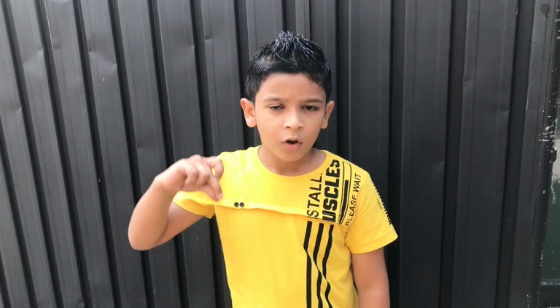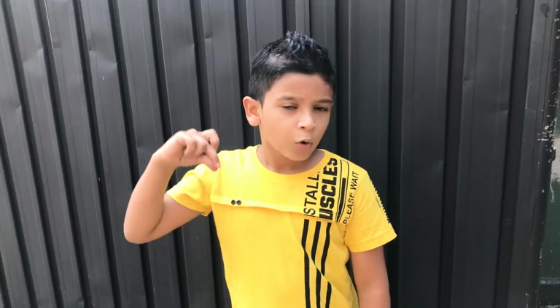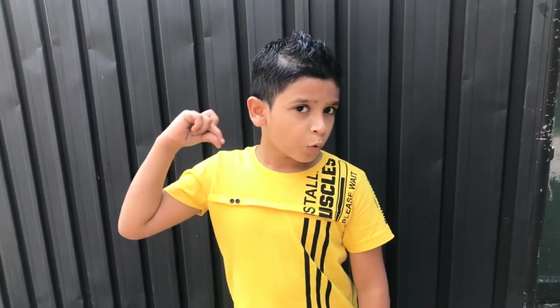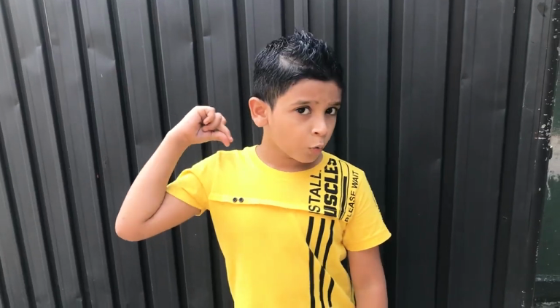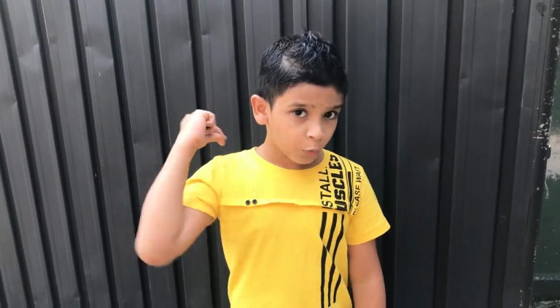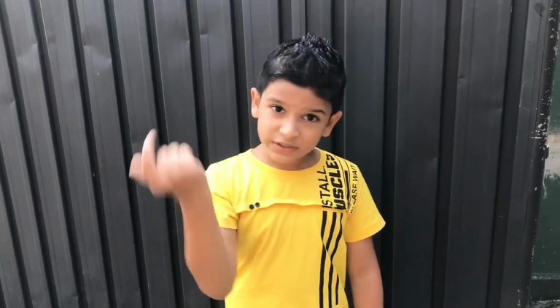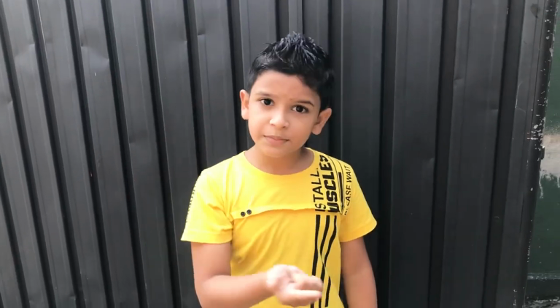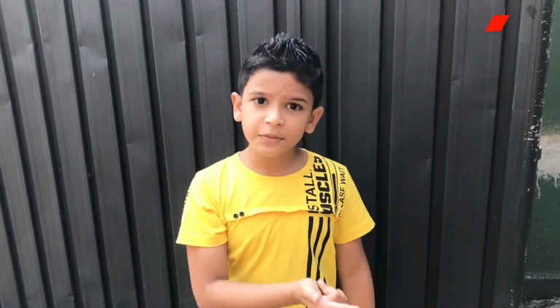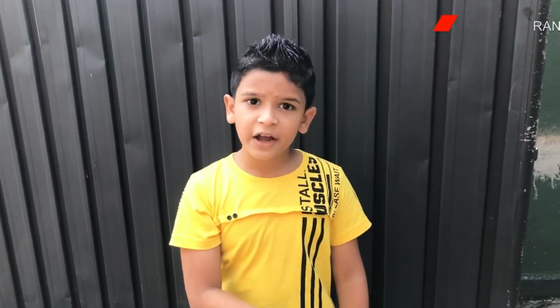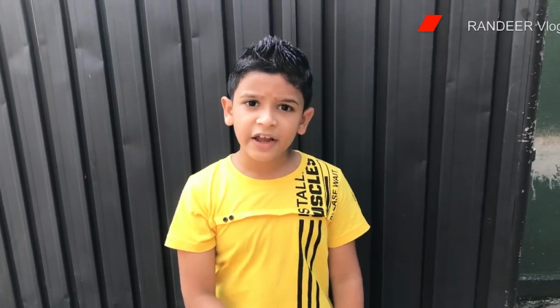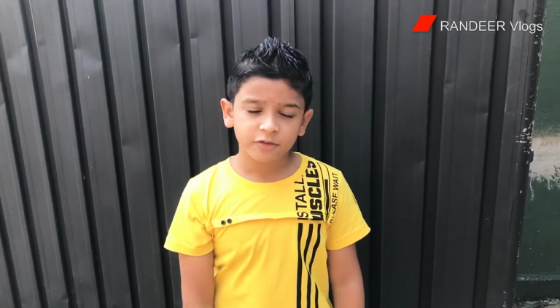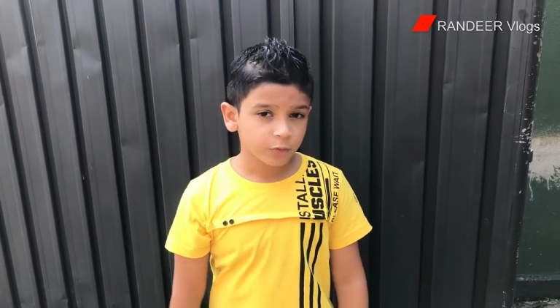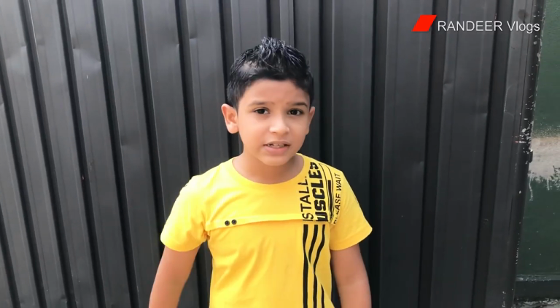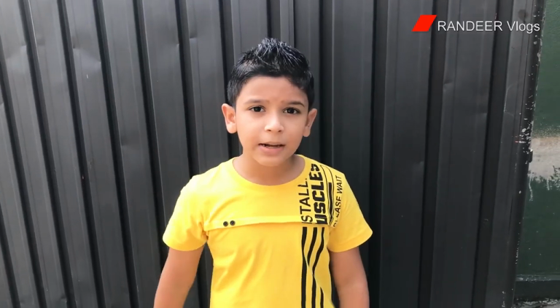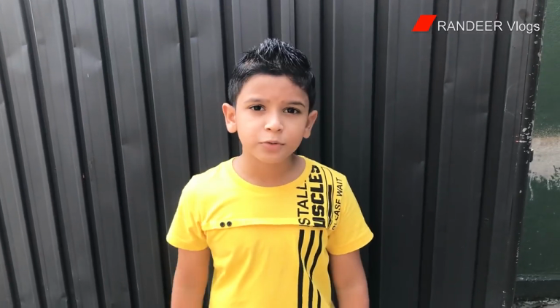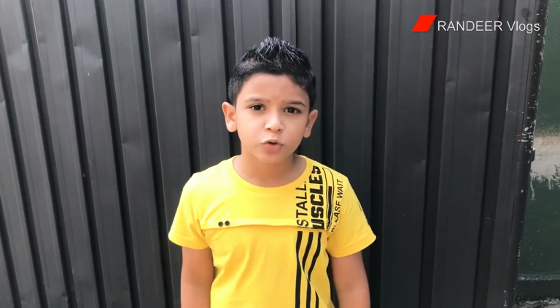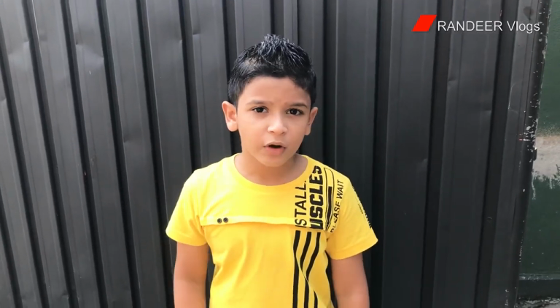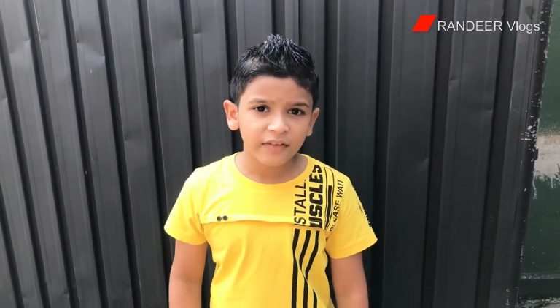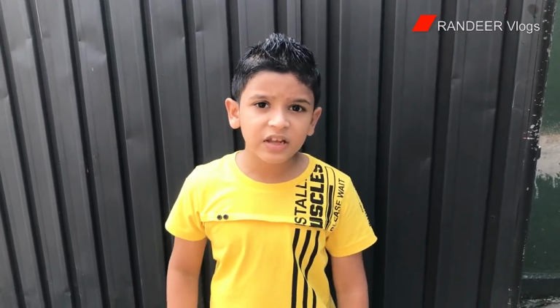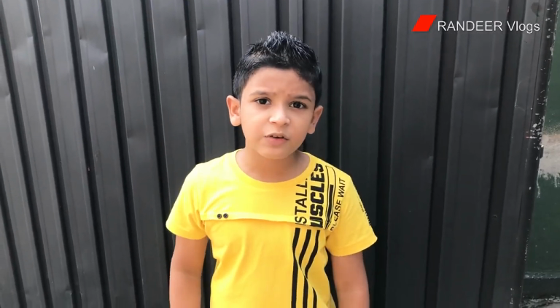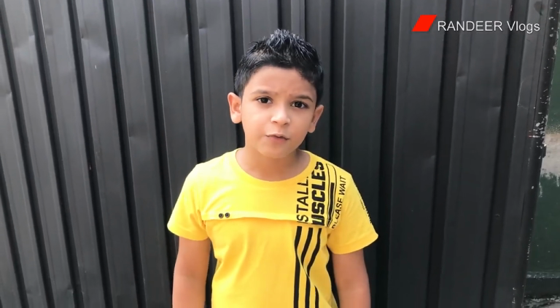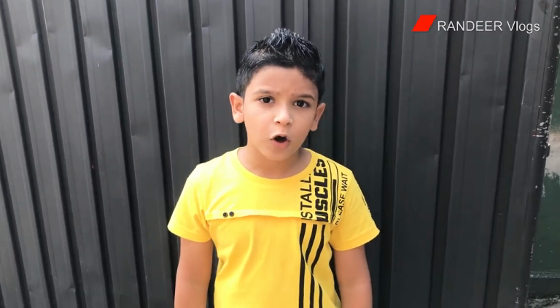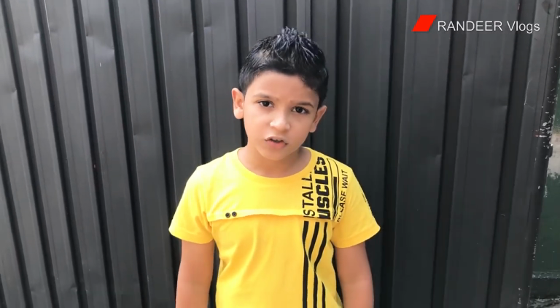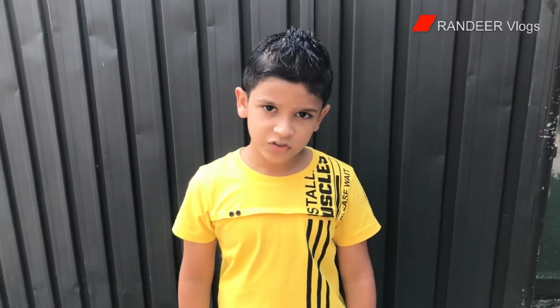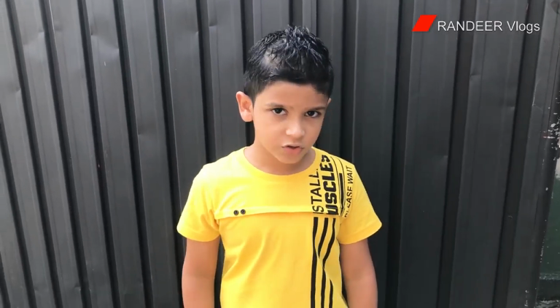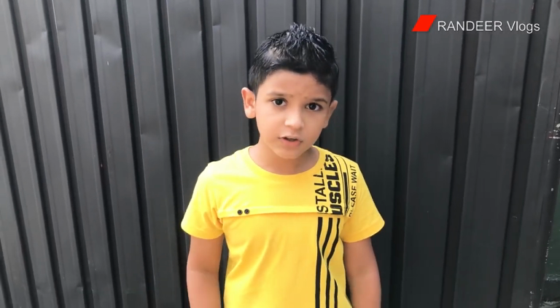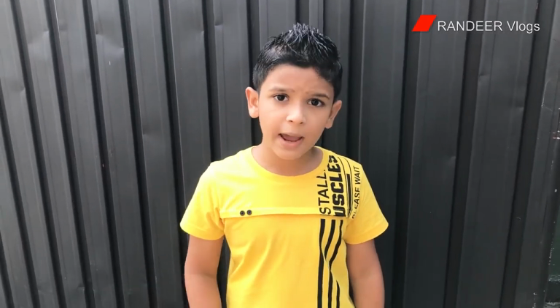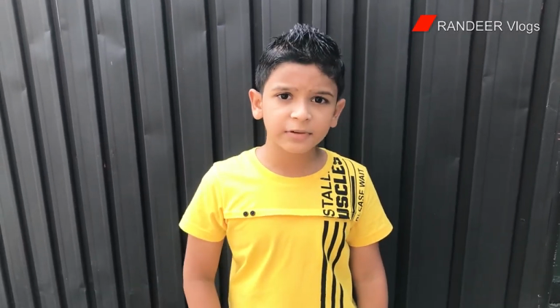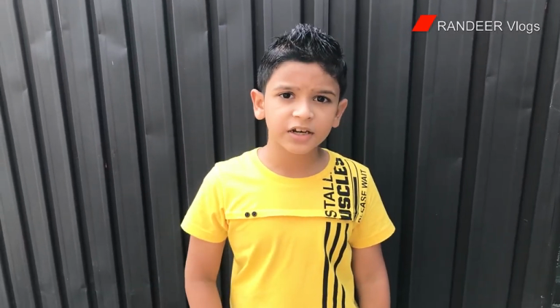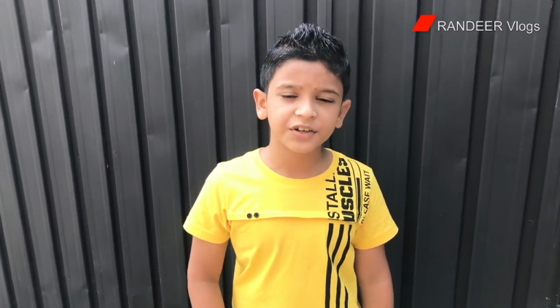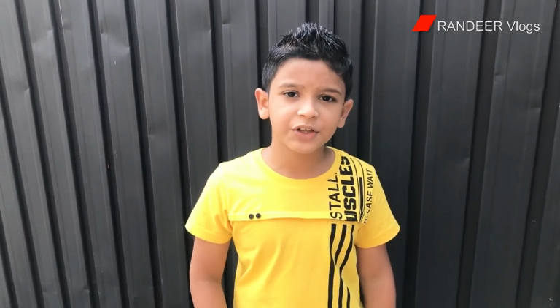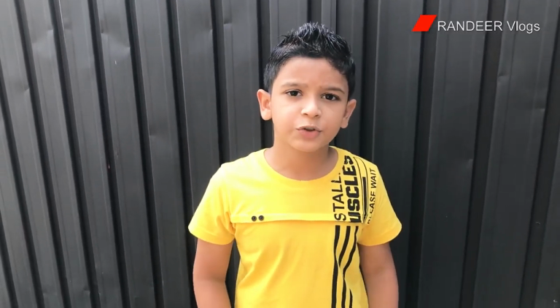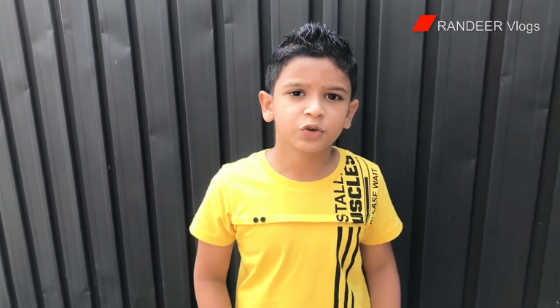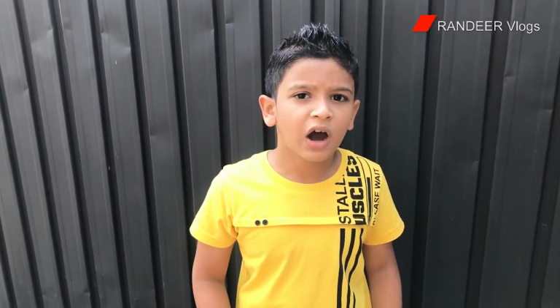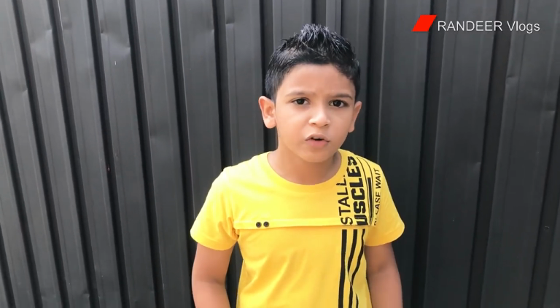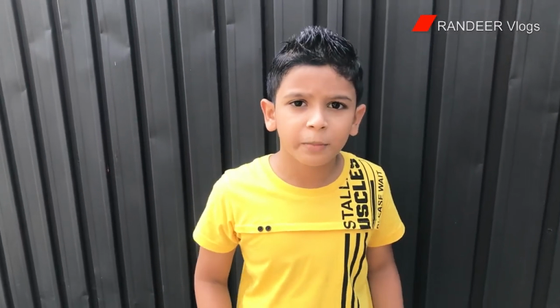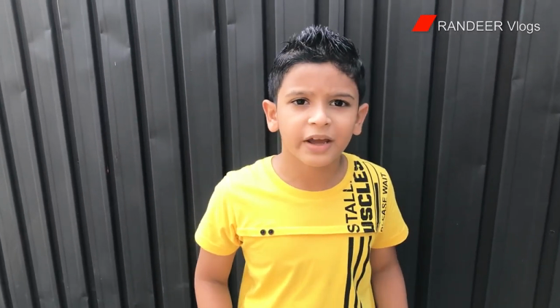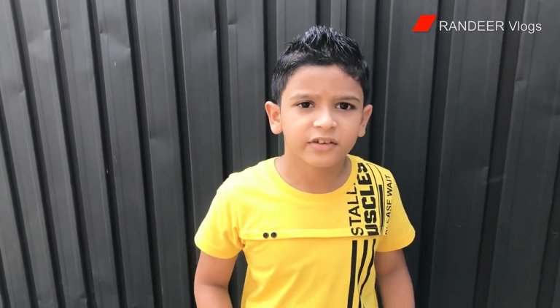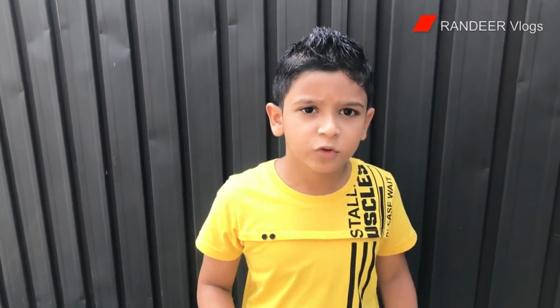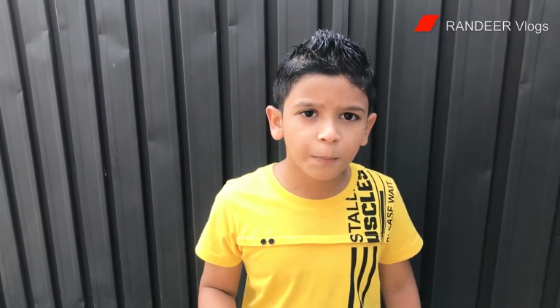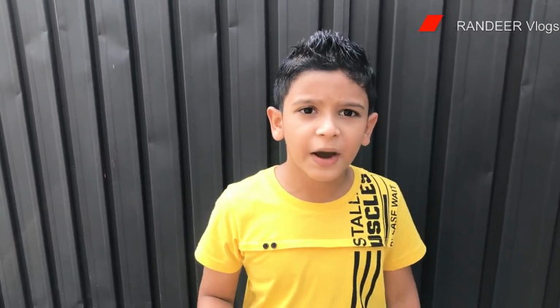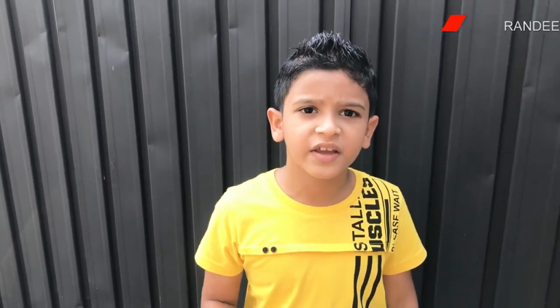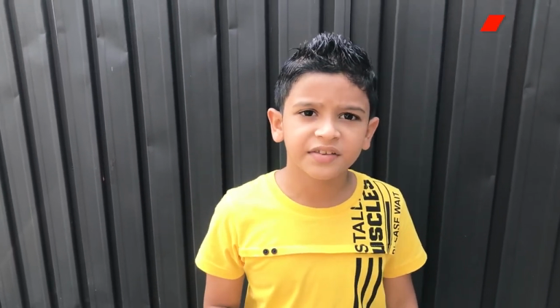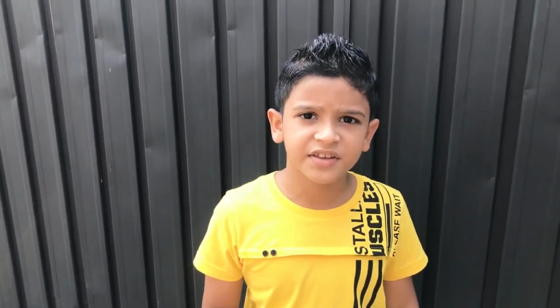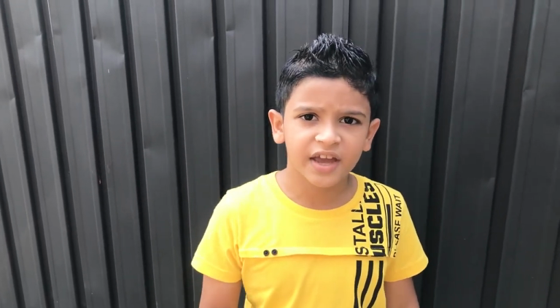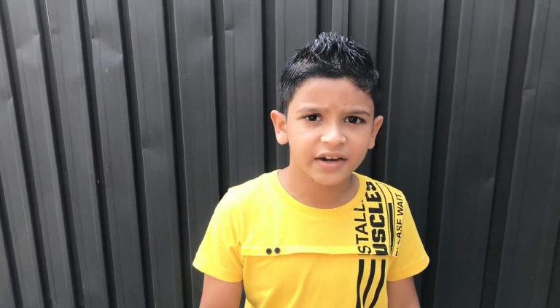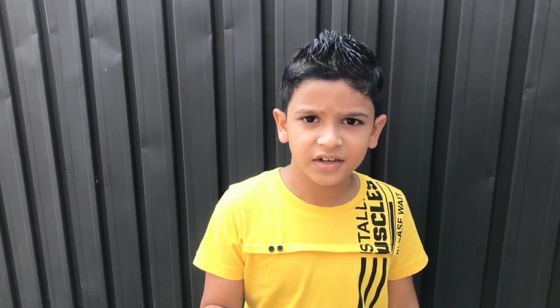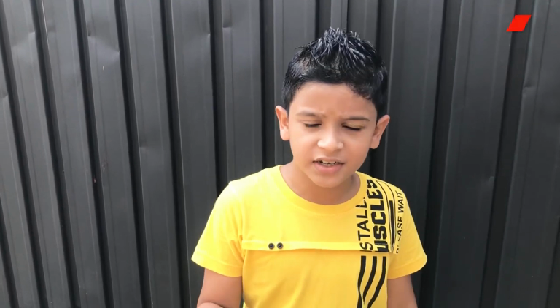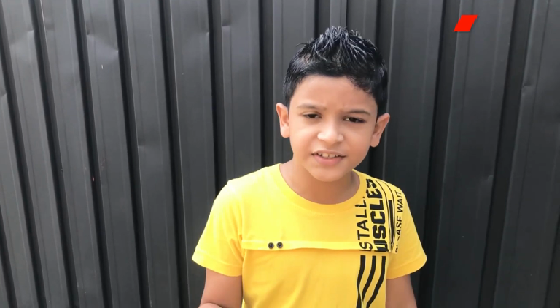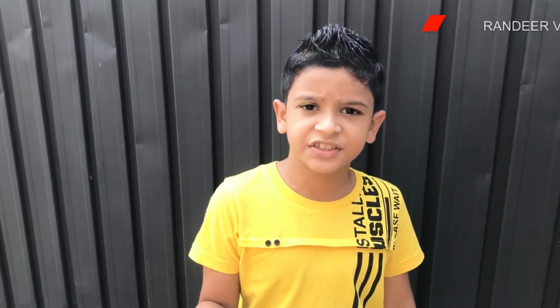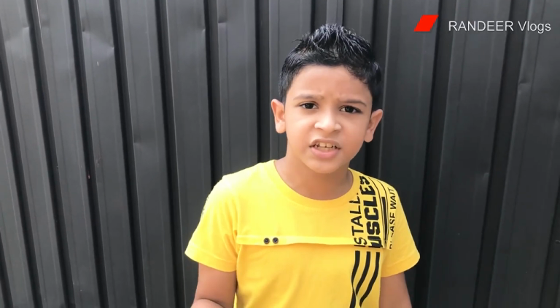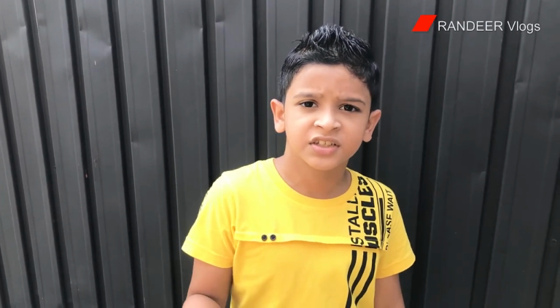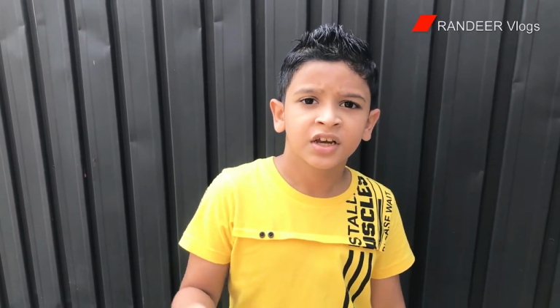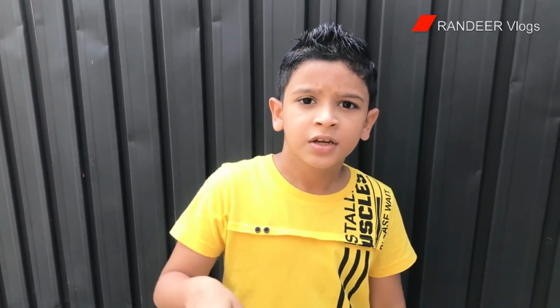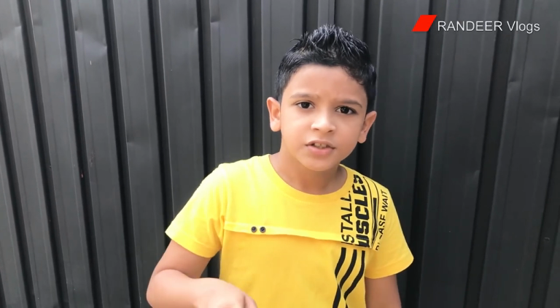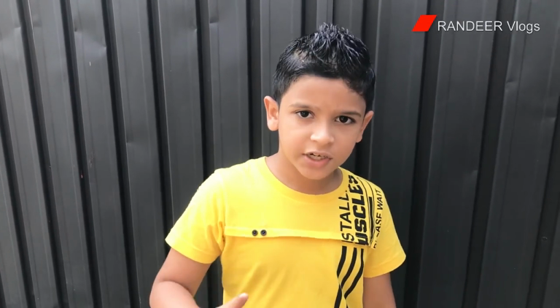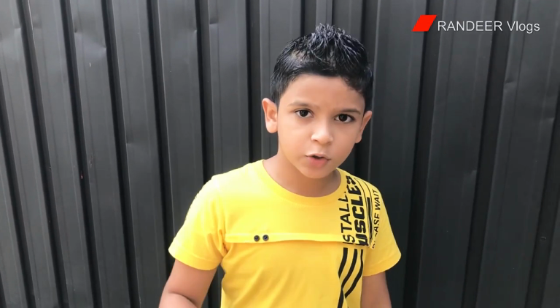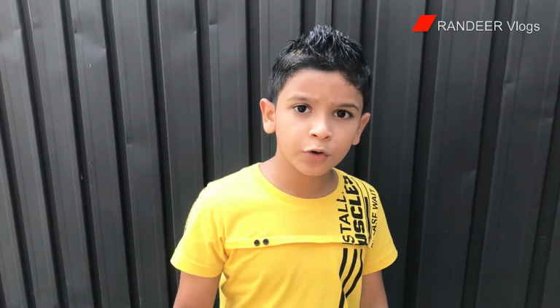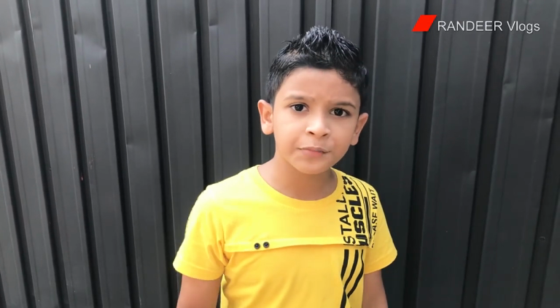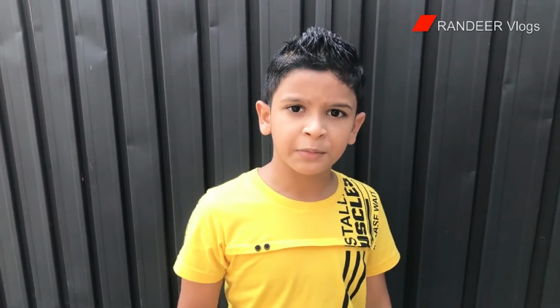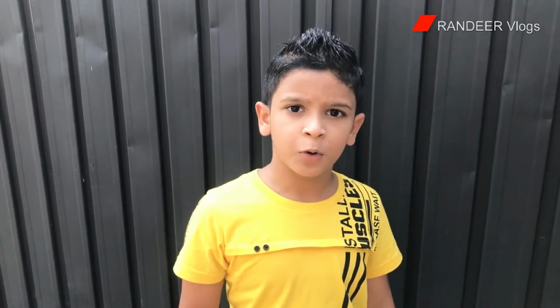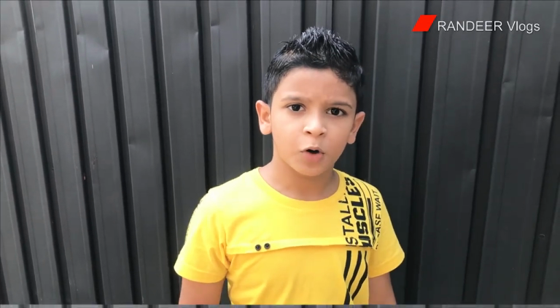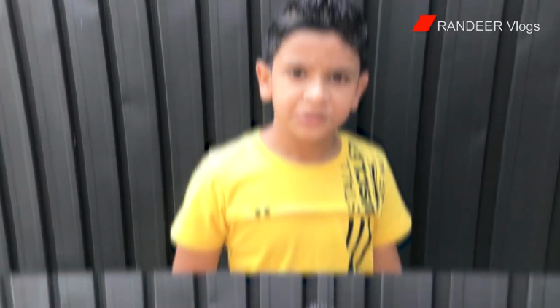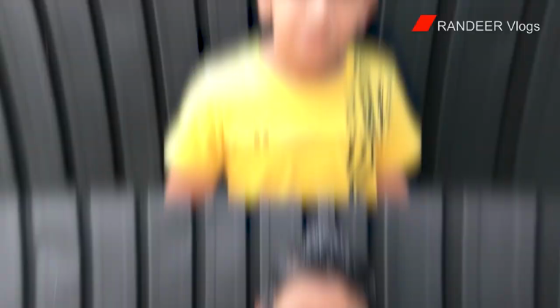What's up guys, welcome to Run The Vlogs! Today I'm gonna teach you how to make a super easy and delicious charcuterie board.